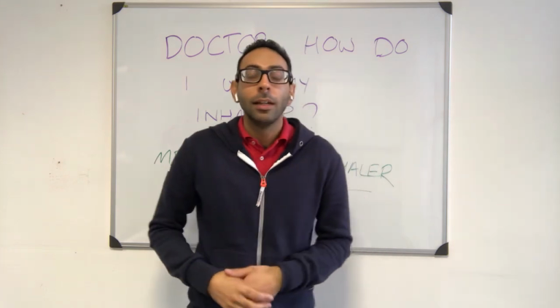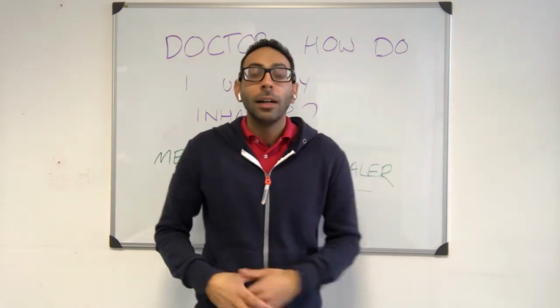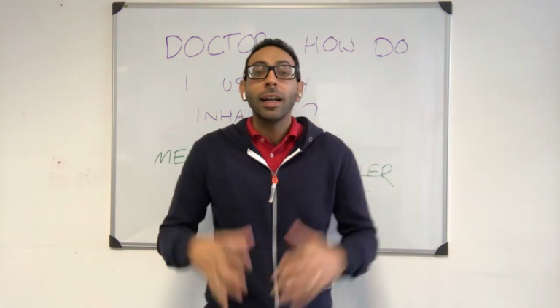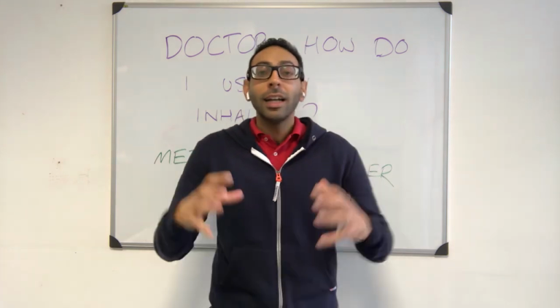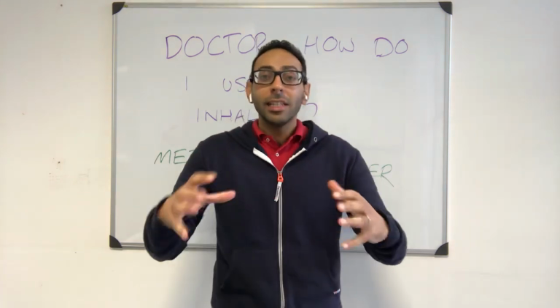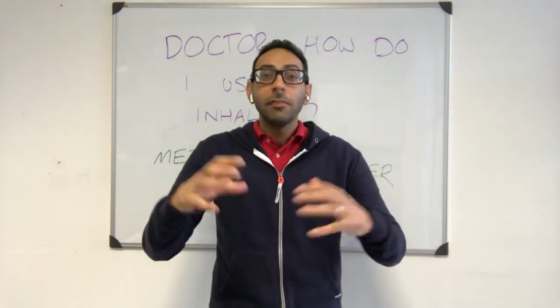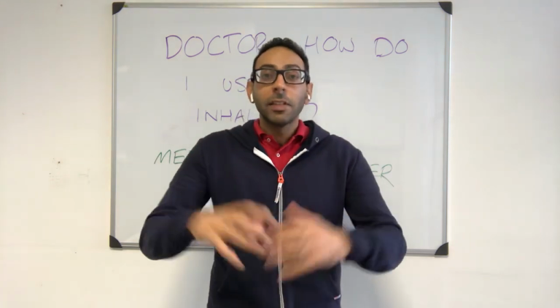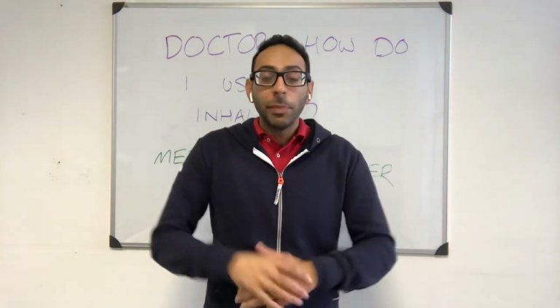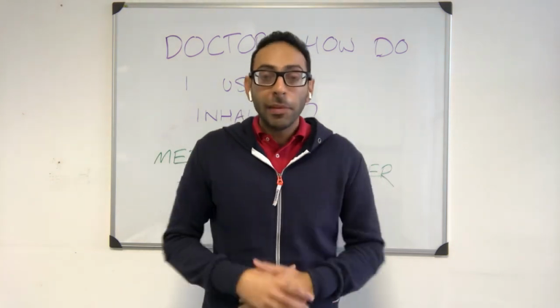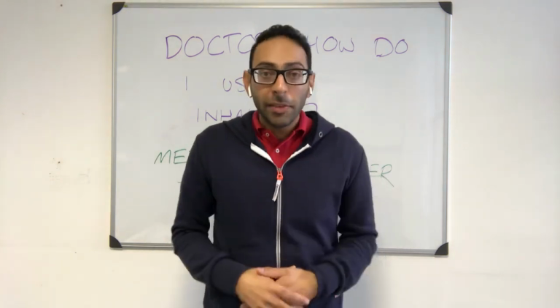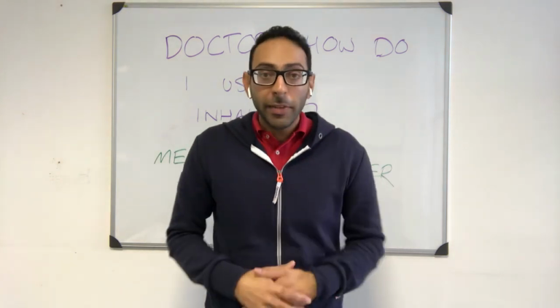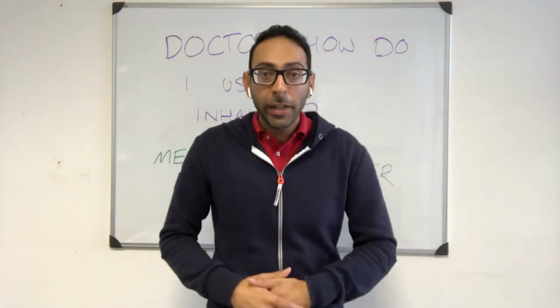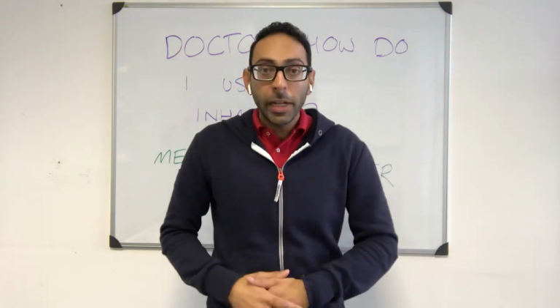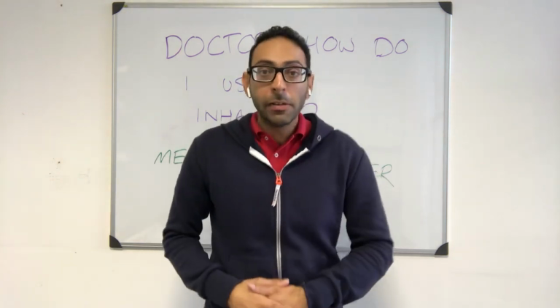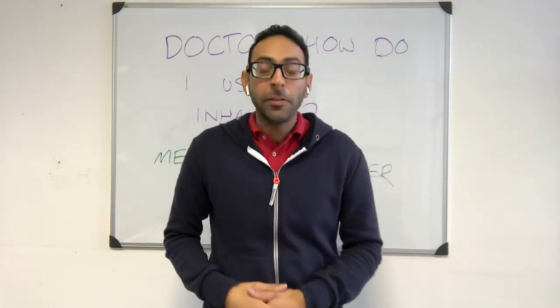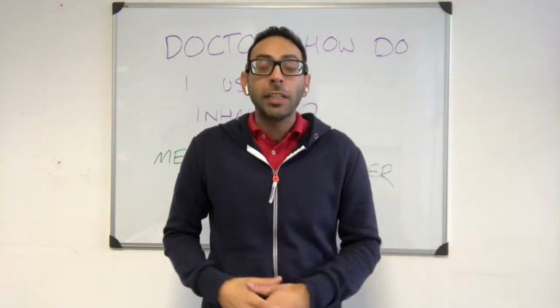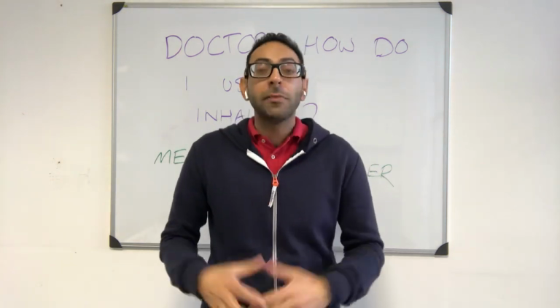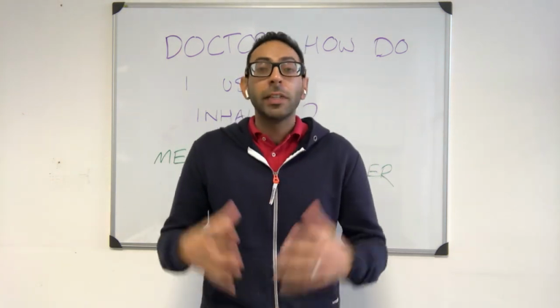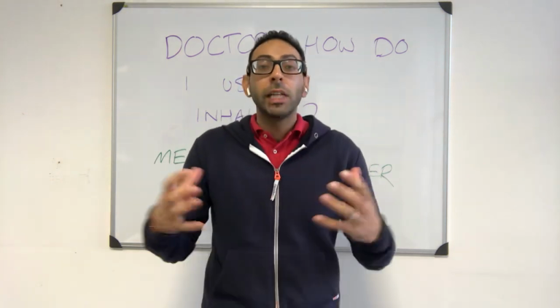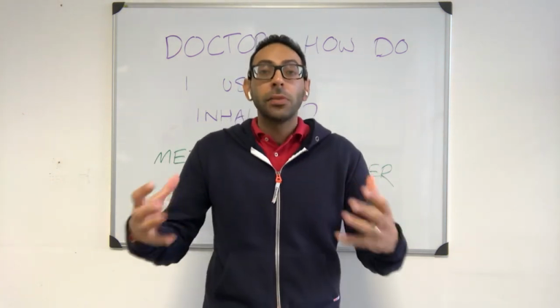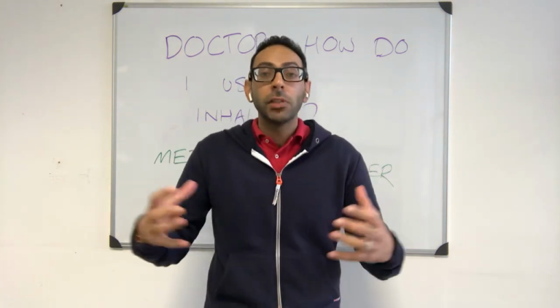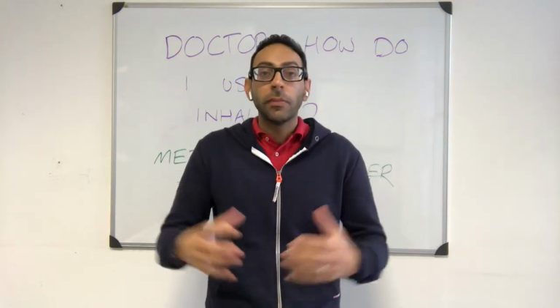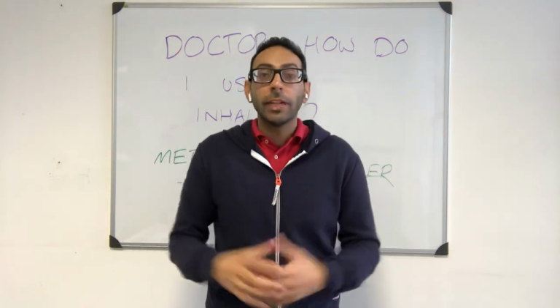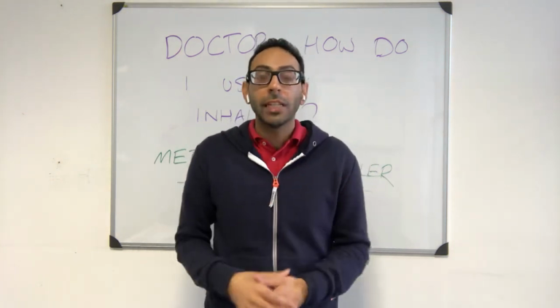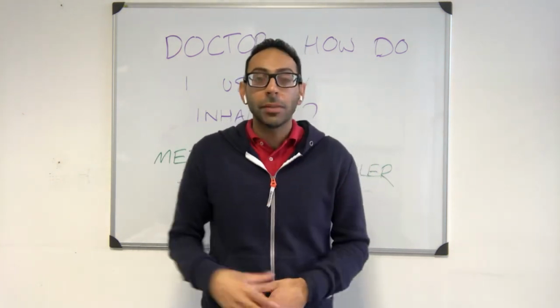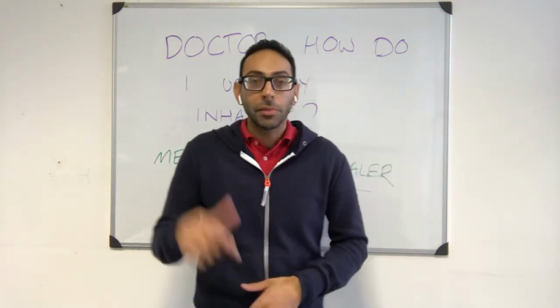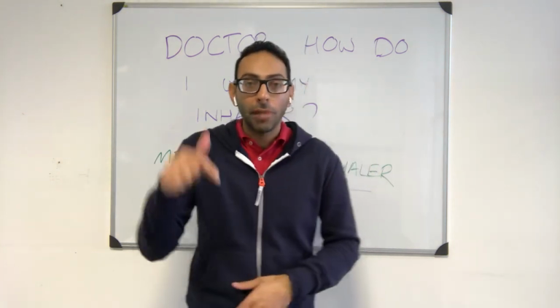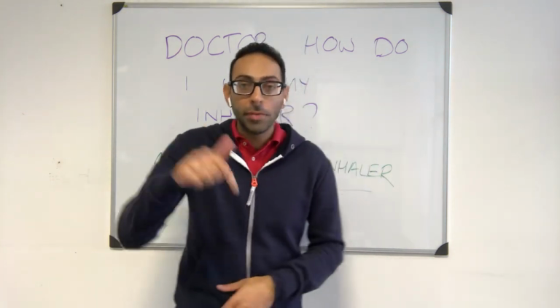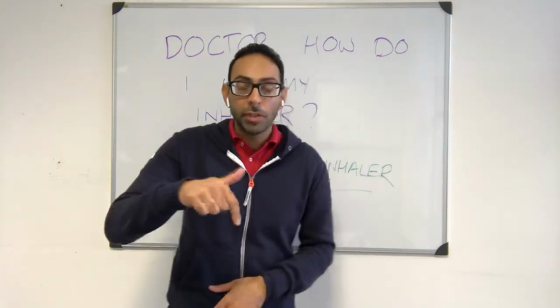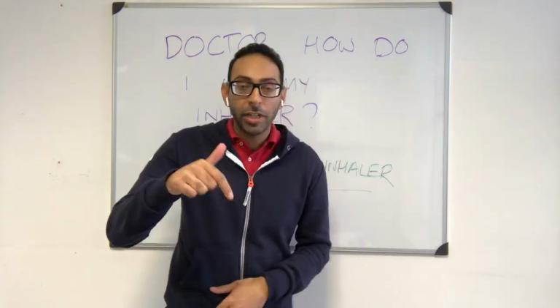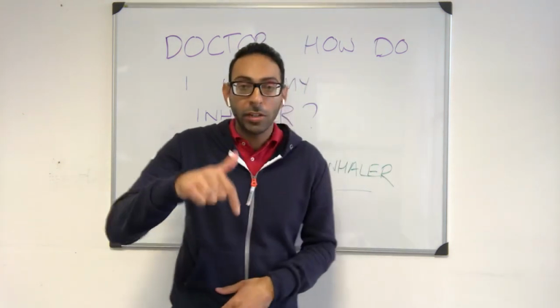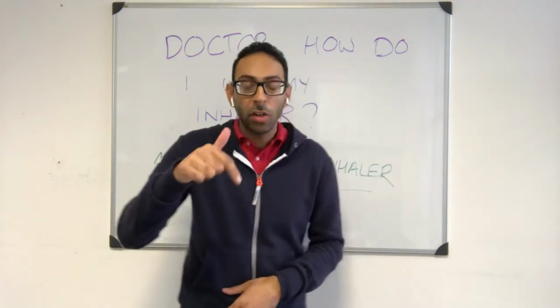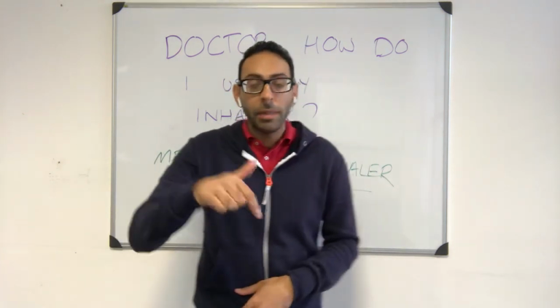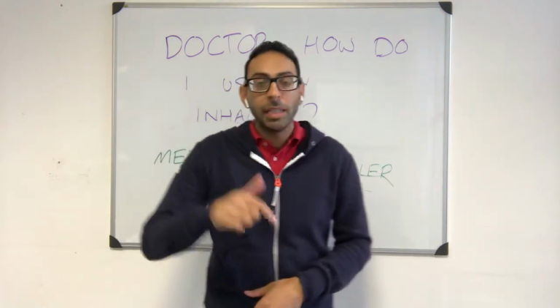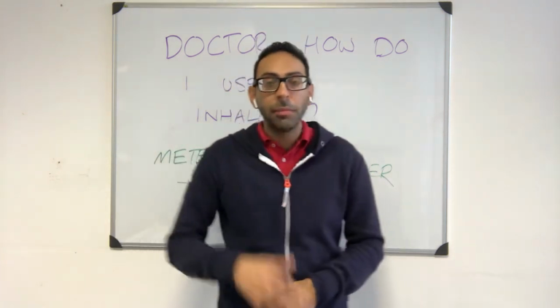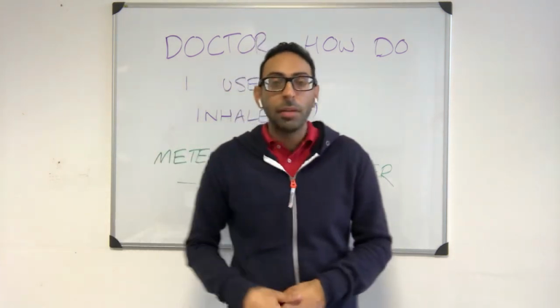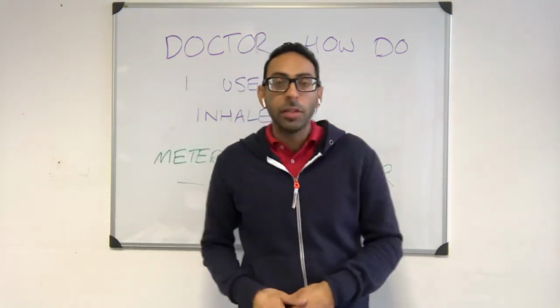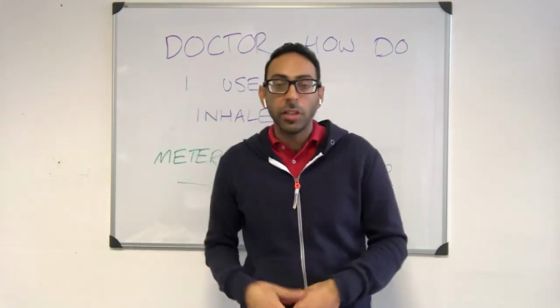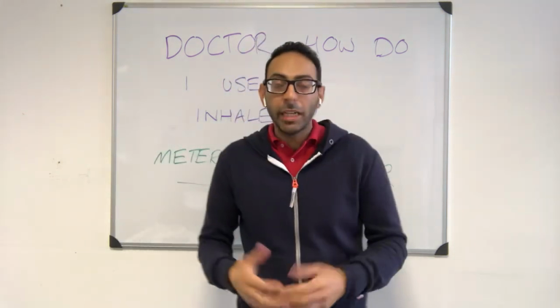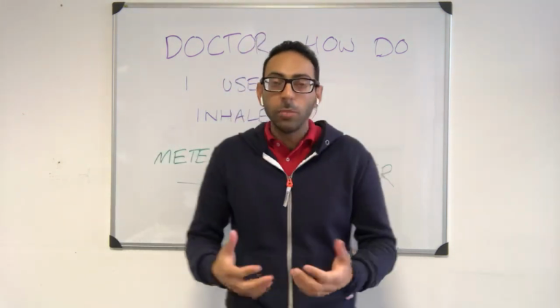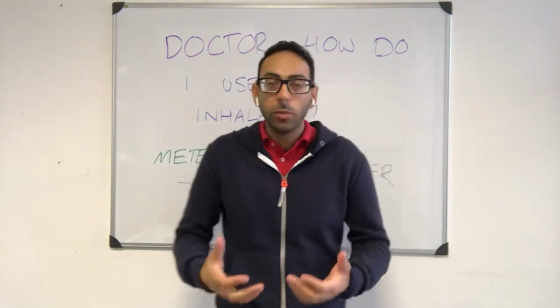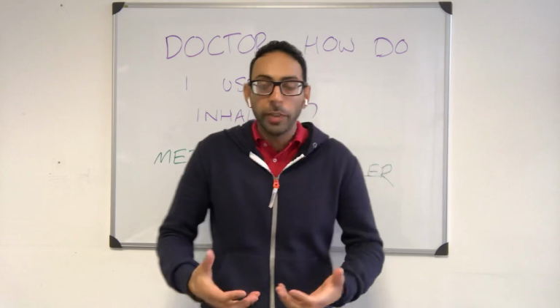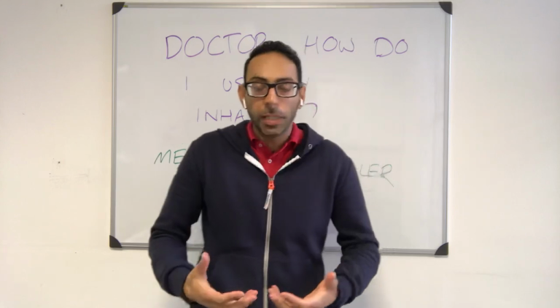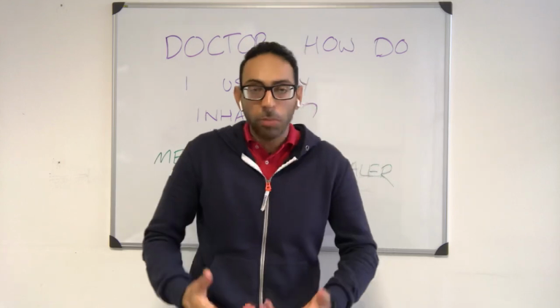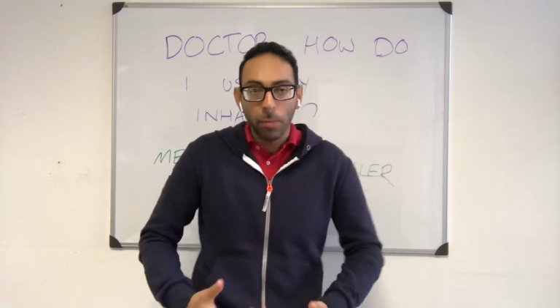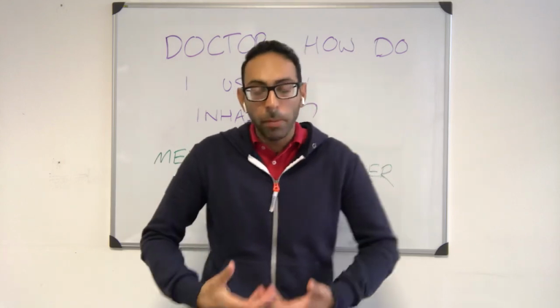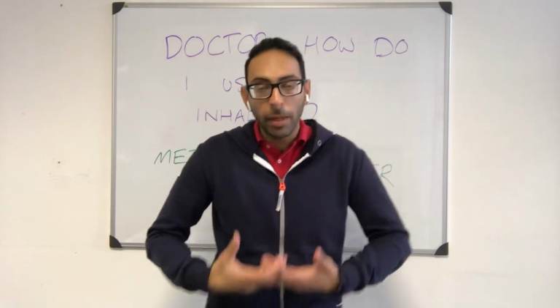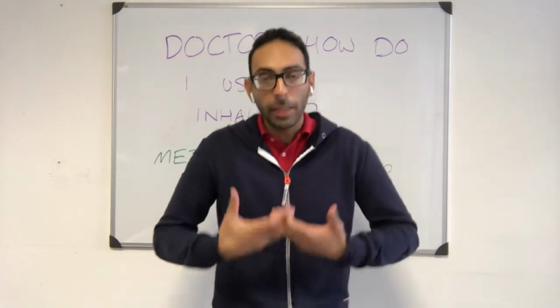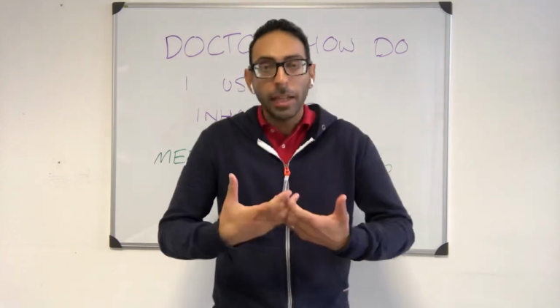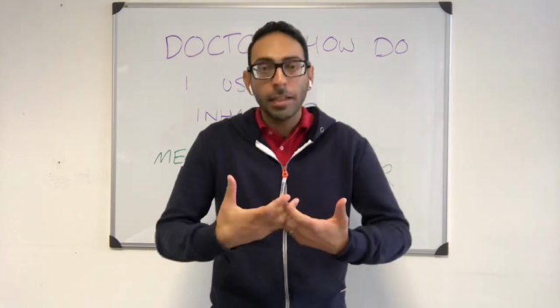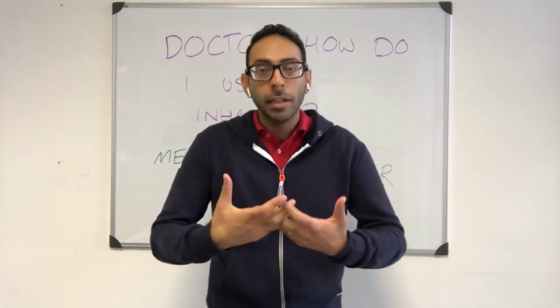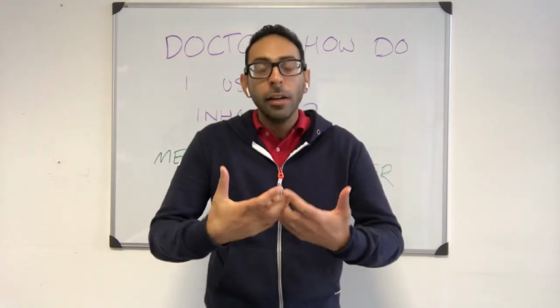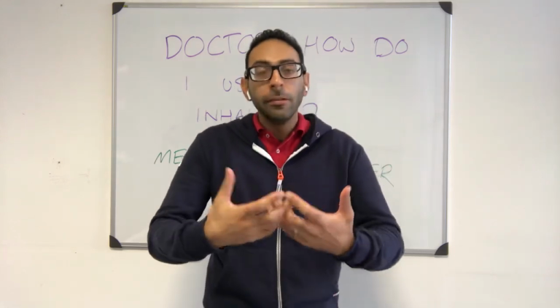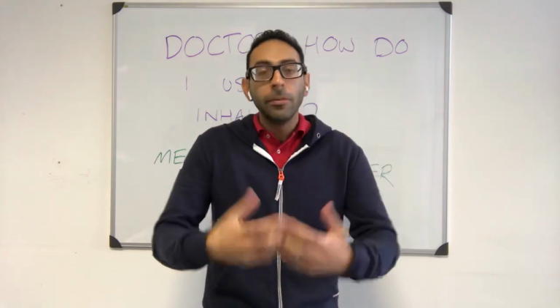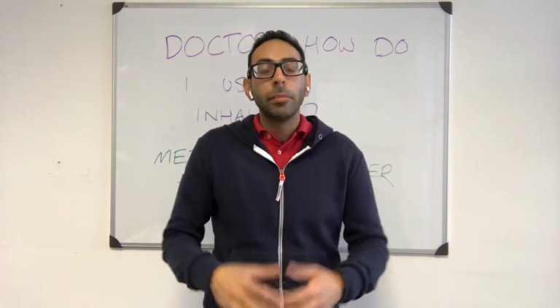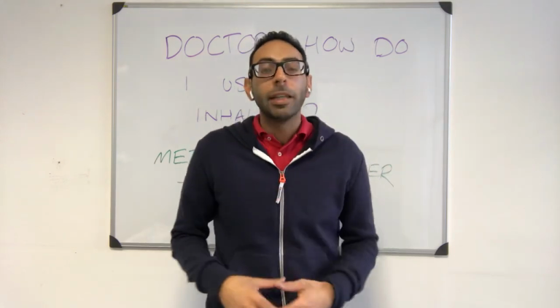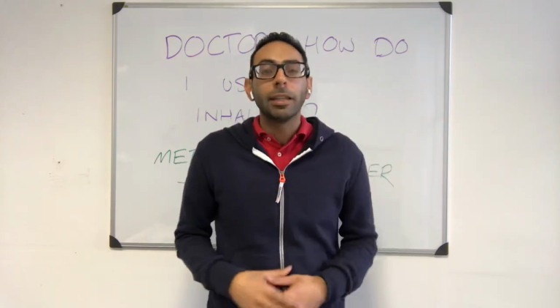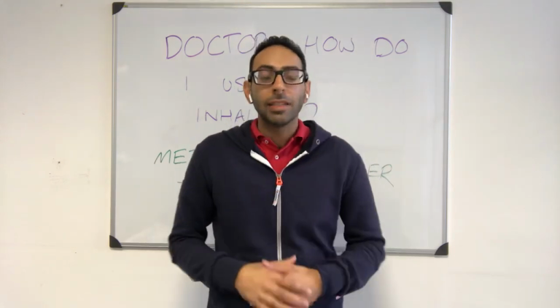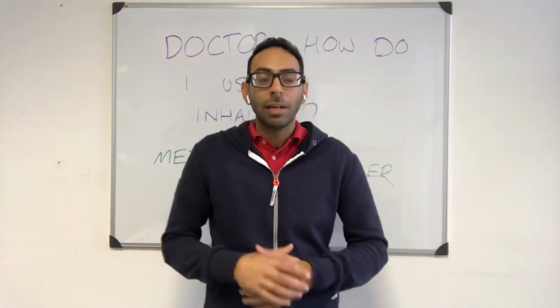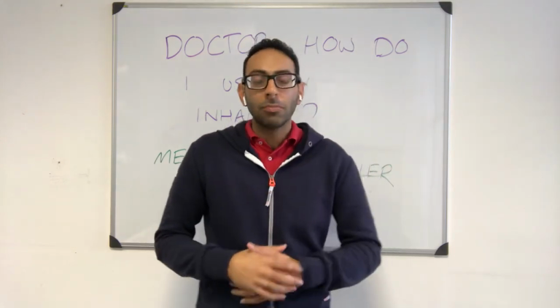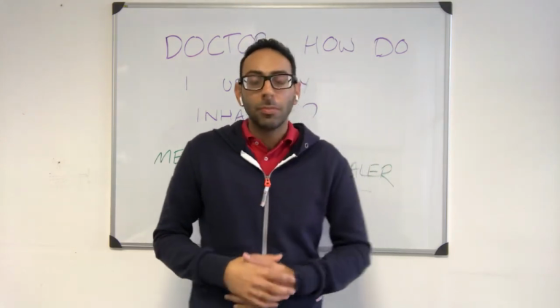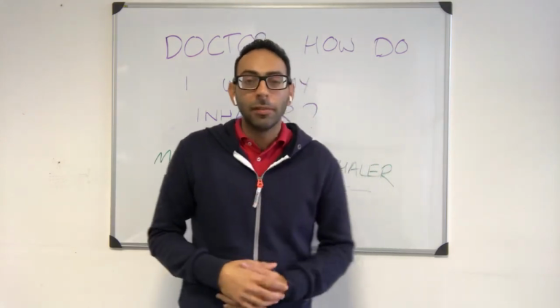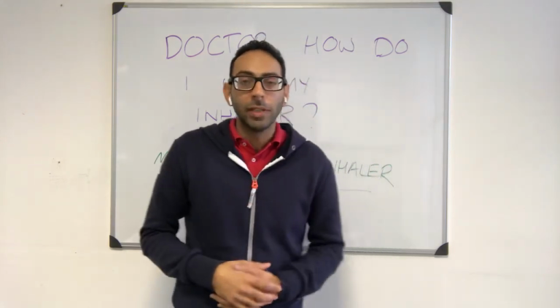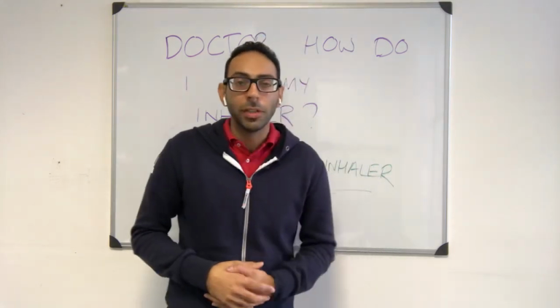Hi guys, another respiratory video here. If you find this video useful, don't forget to subscribe to the channel and comment down below so you get more videos like this pop up for your medical exam preparation.